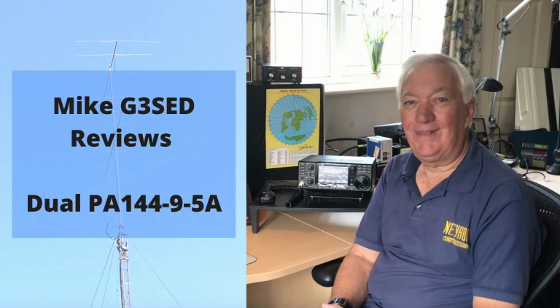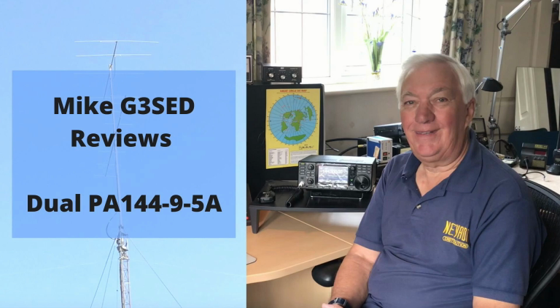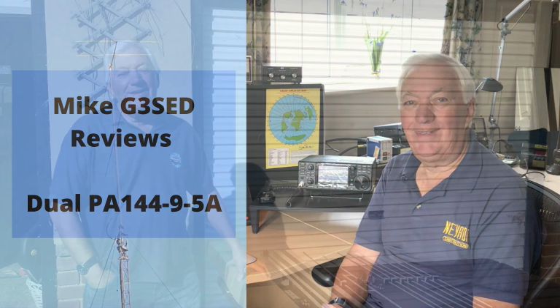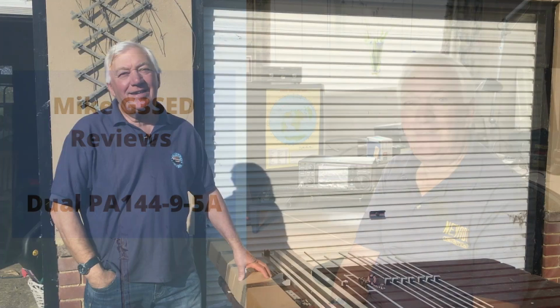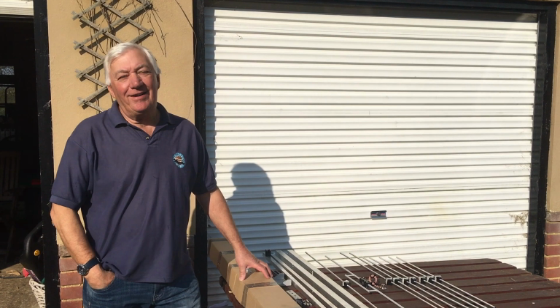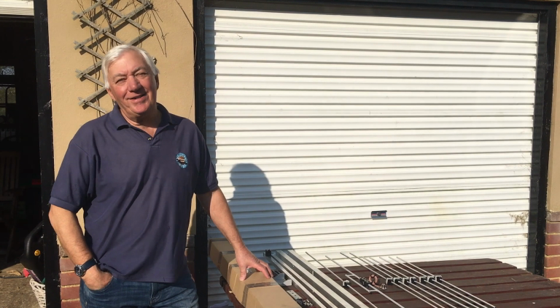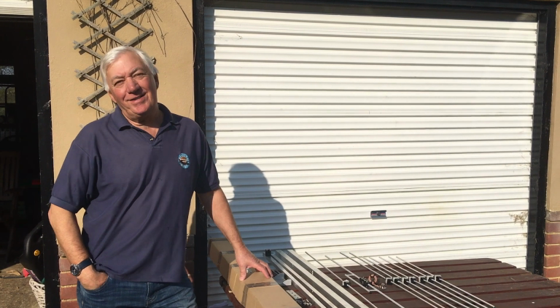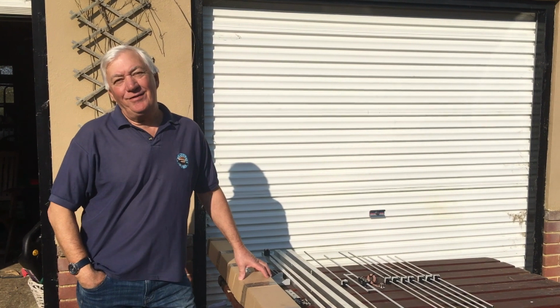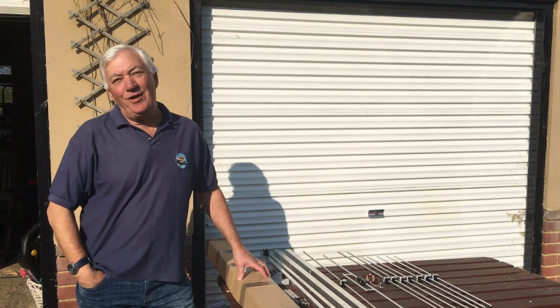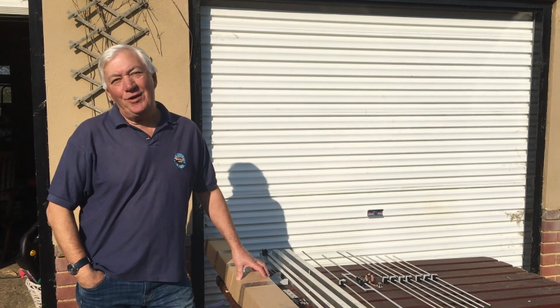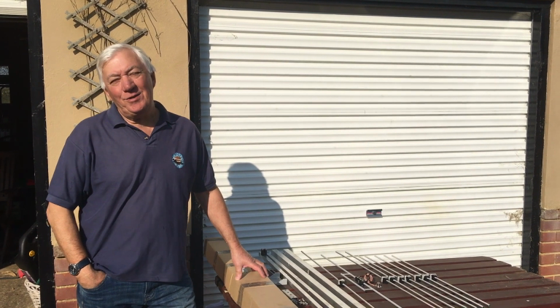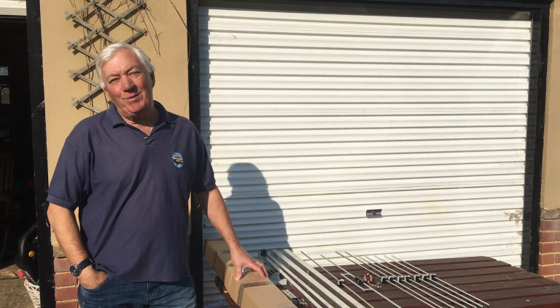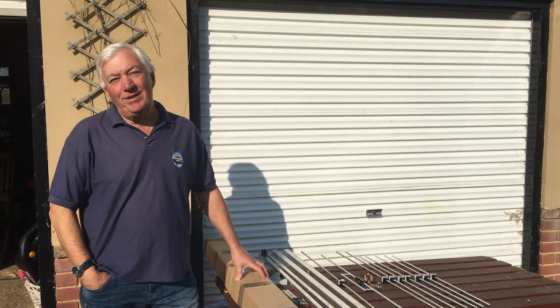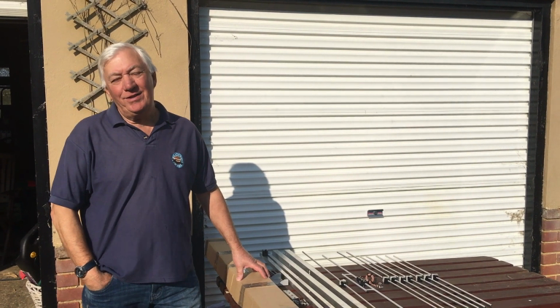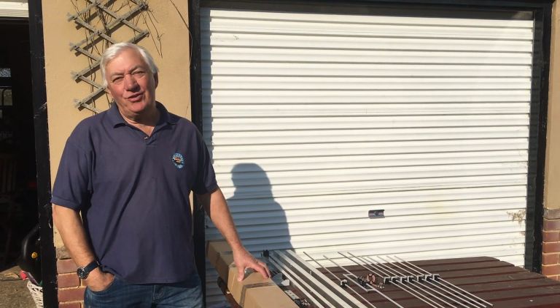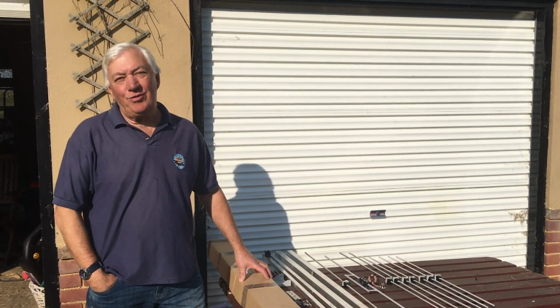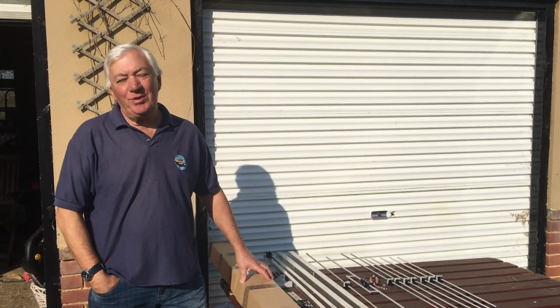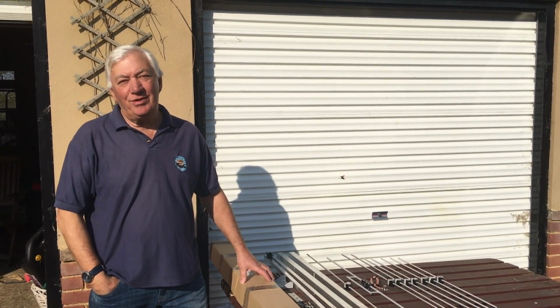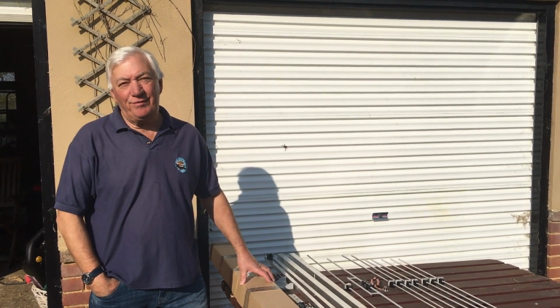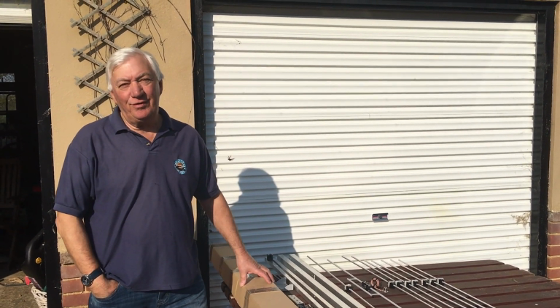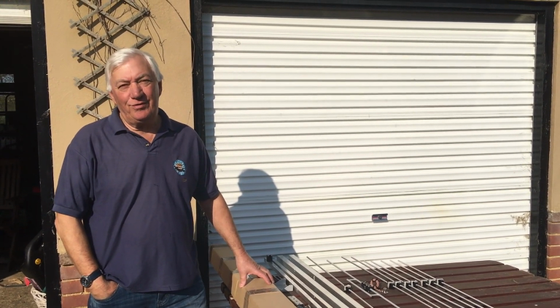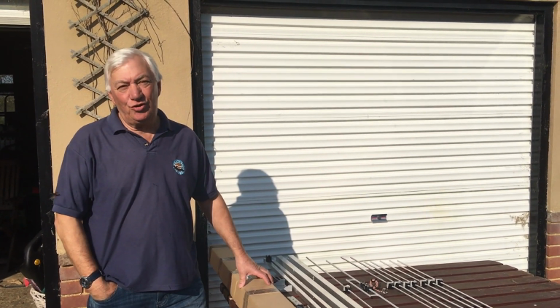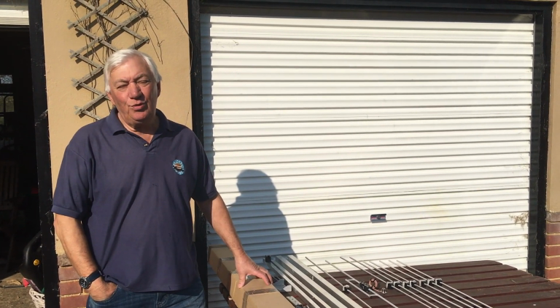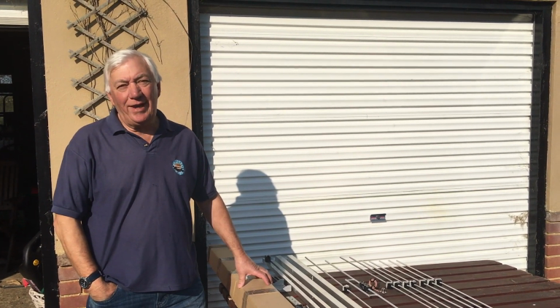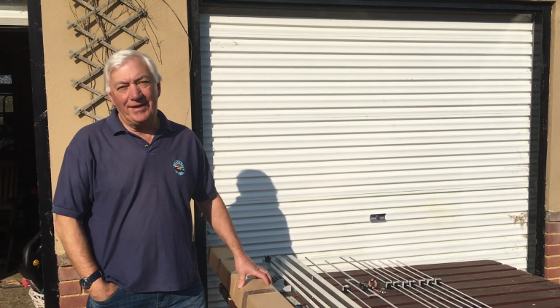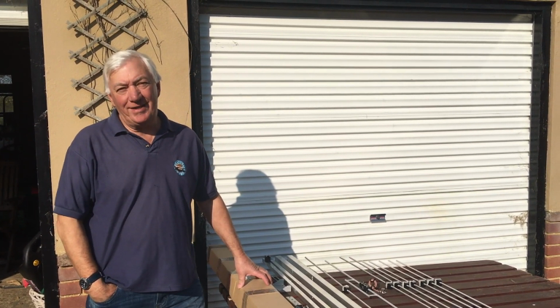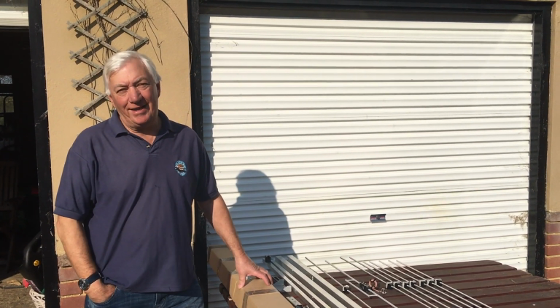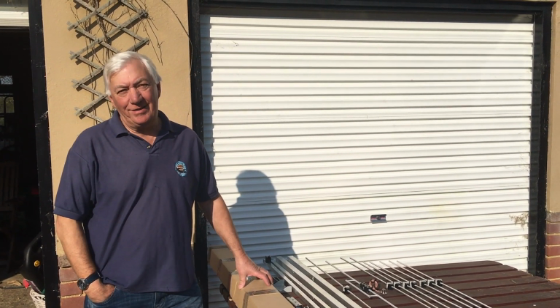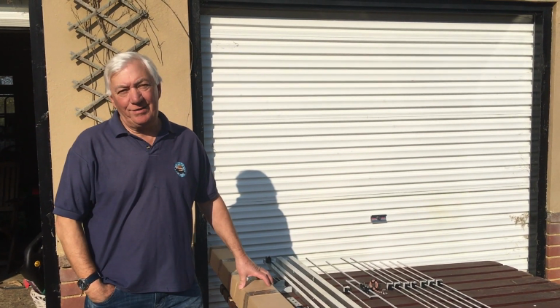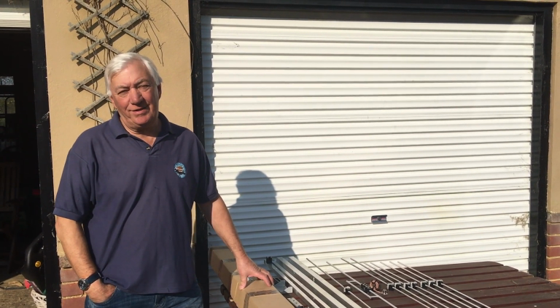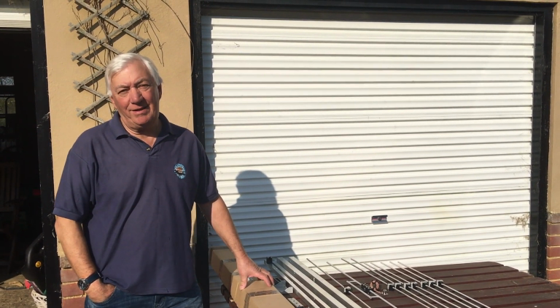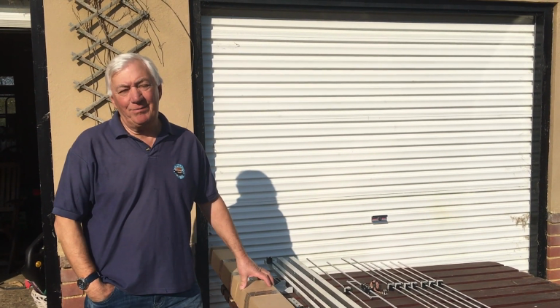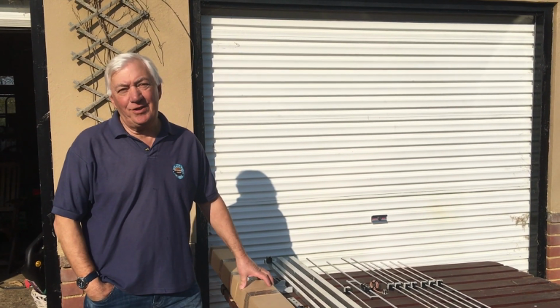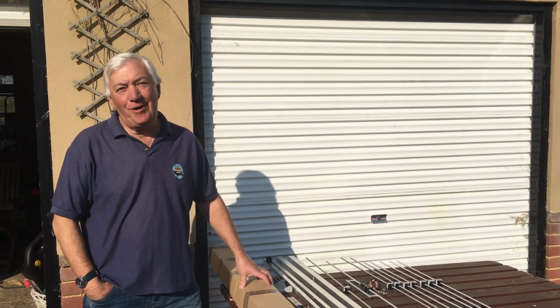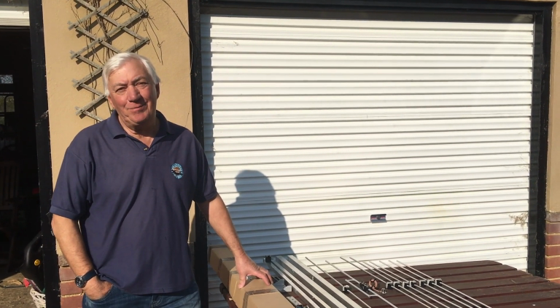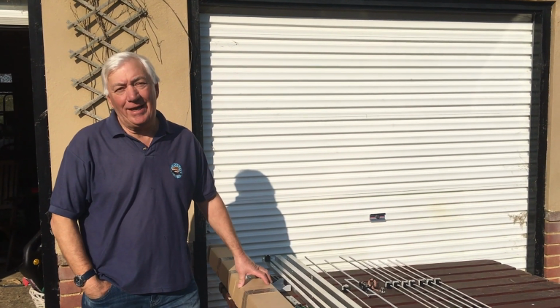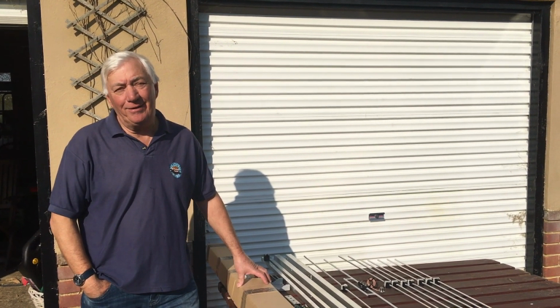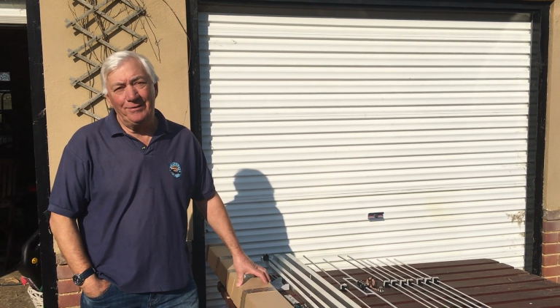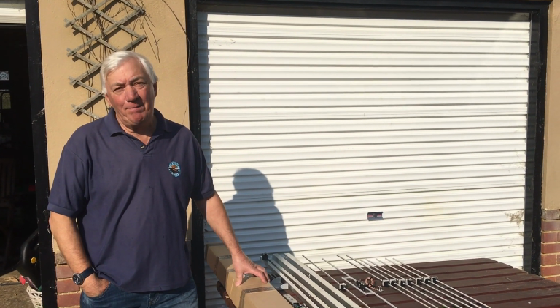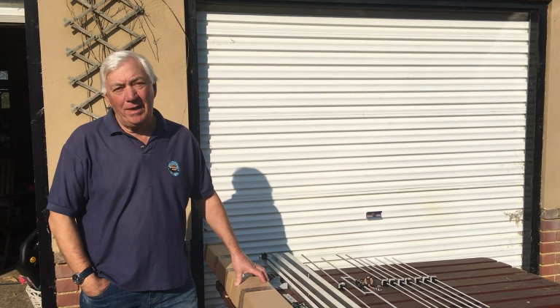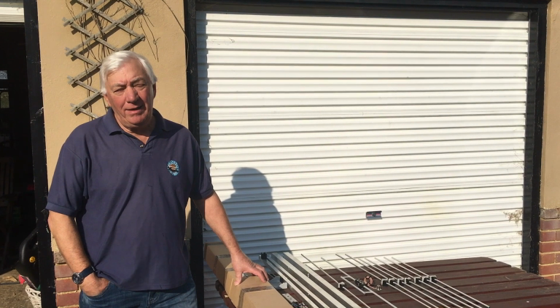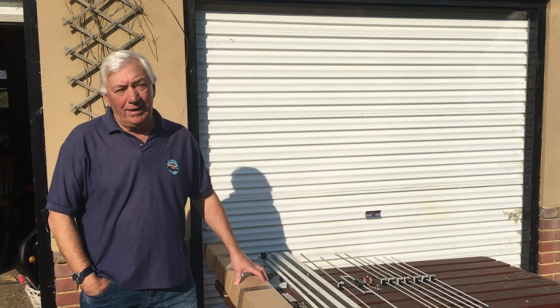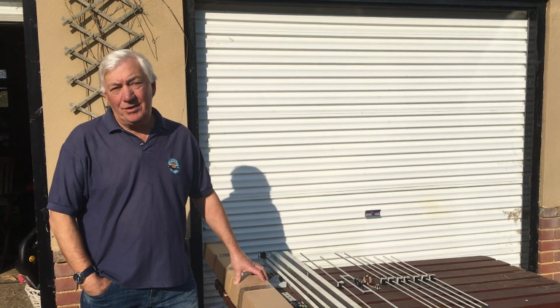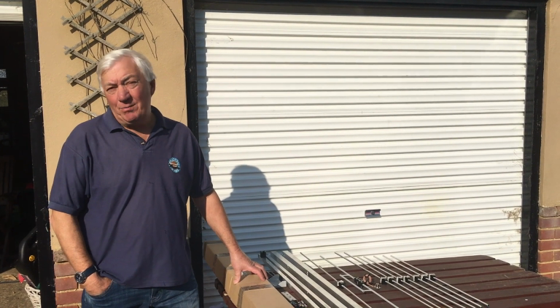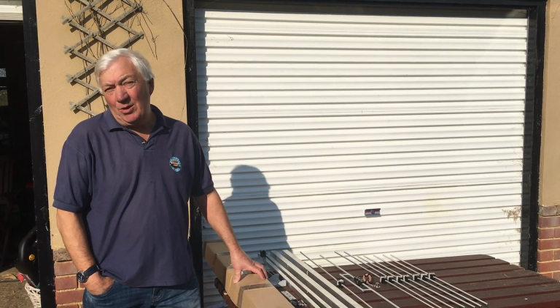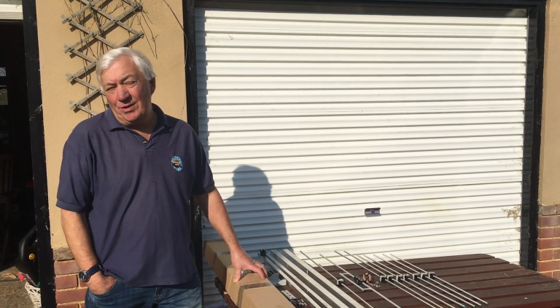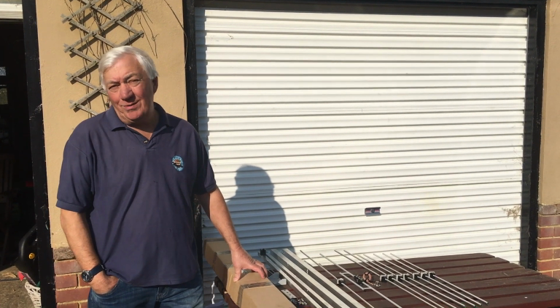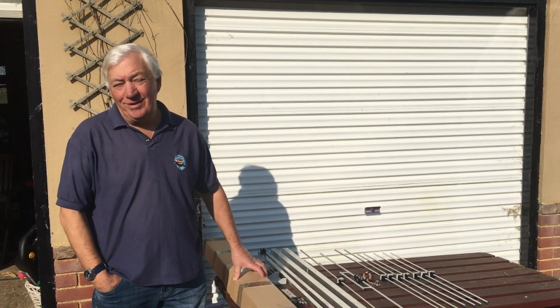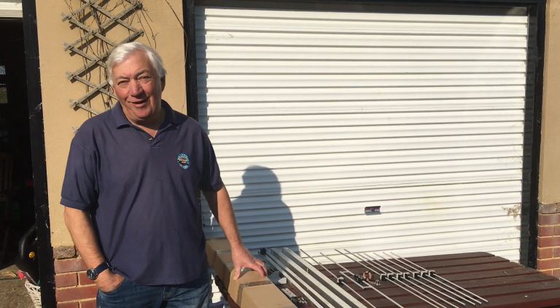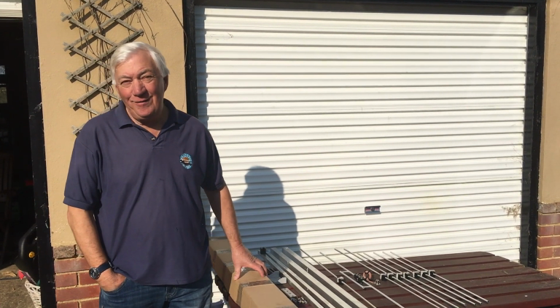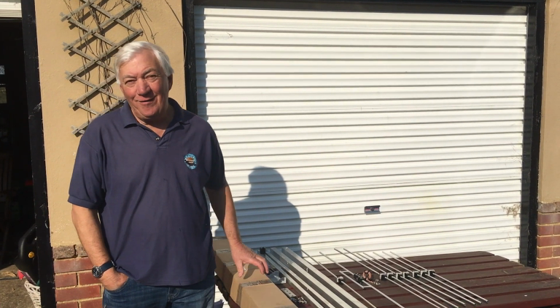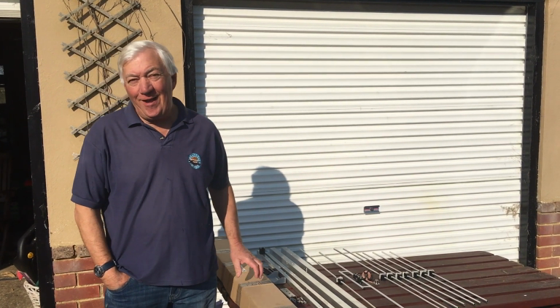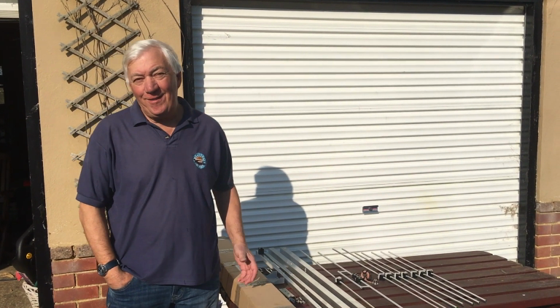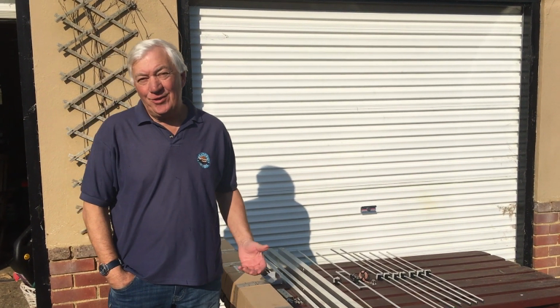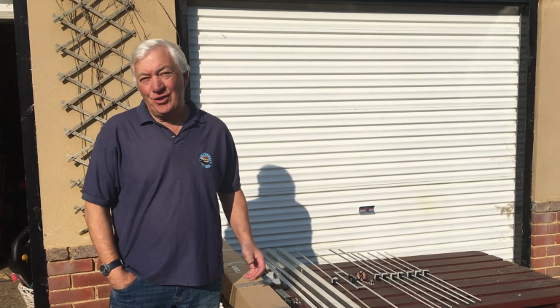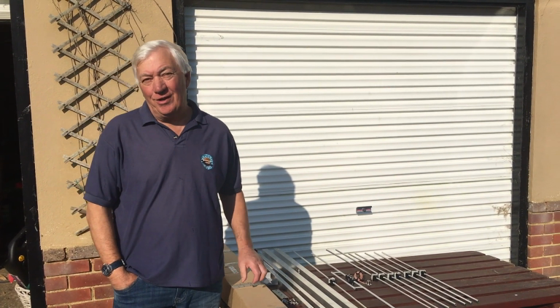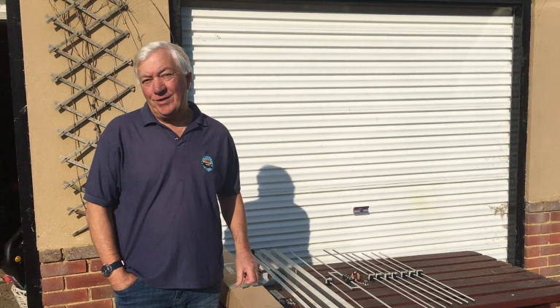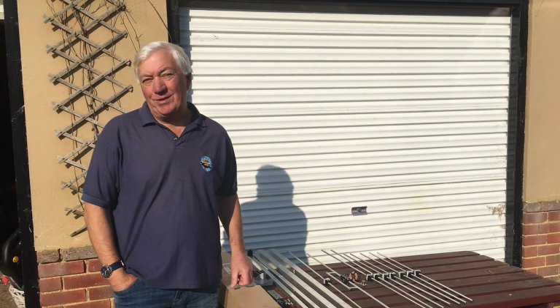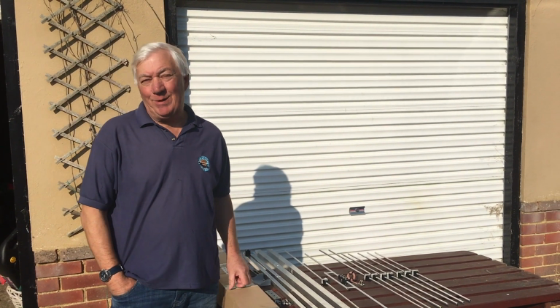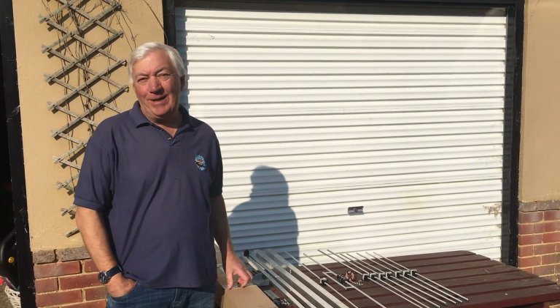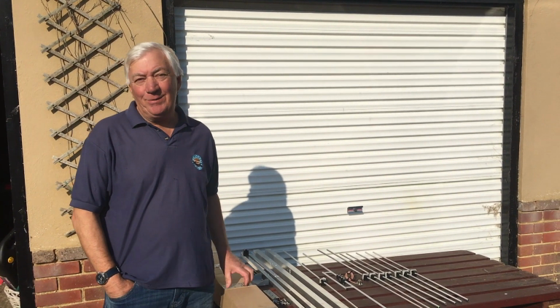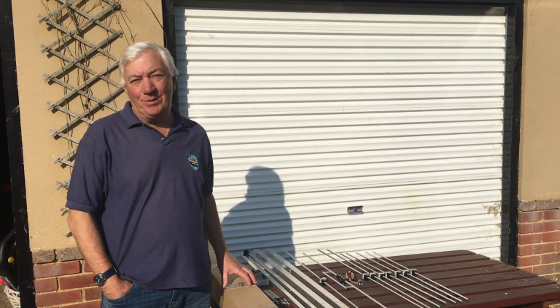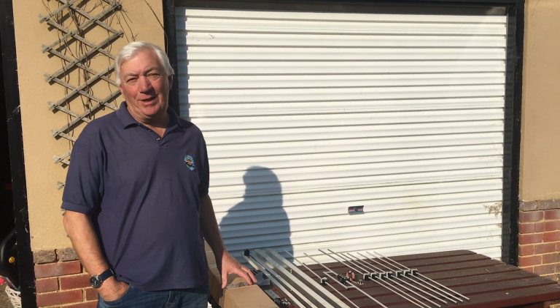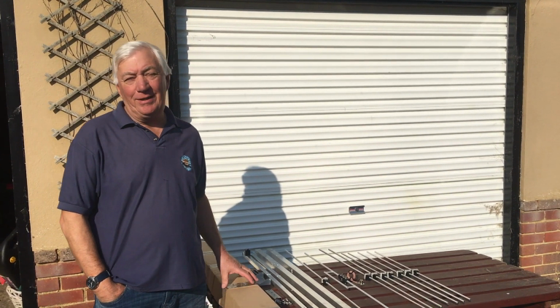Hi guys, Nevada's been the distributor for dual antennas for some time now and to be honest with you I've never had the chance to play with one.